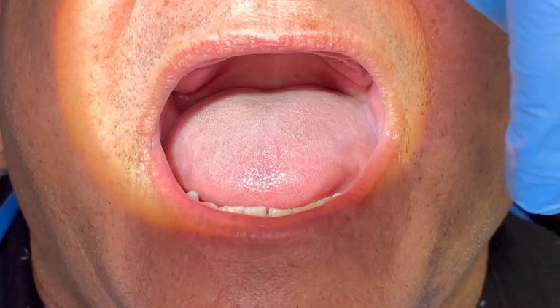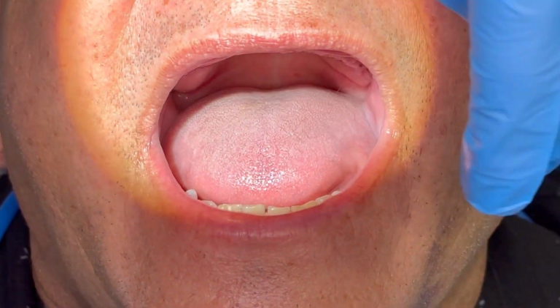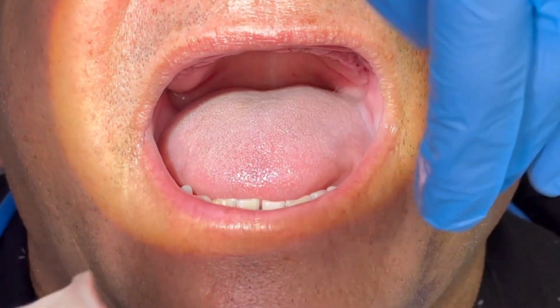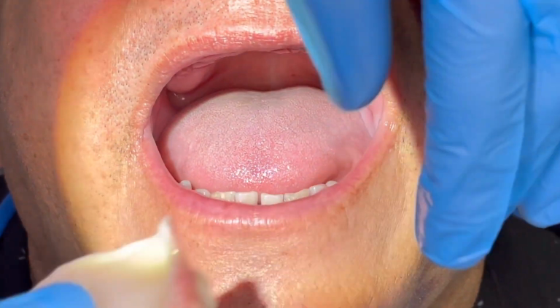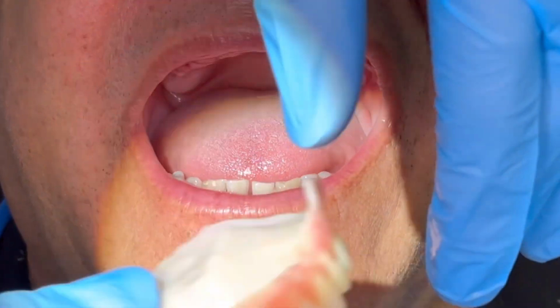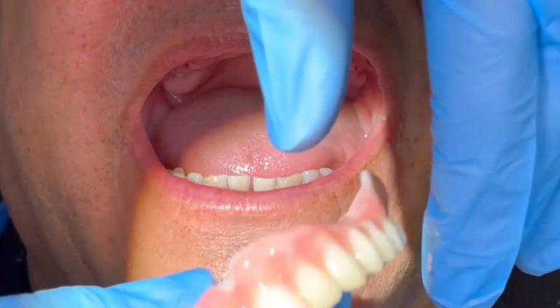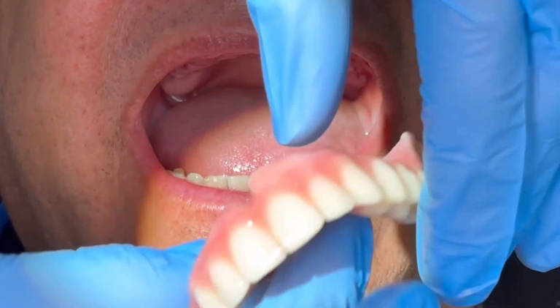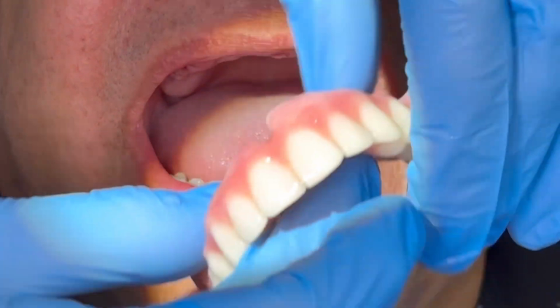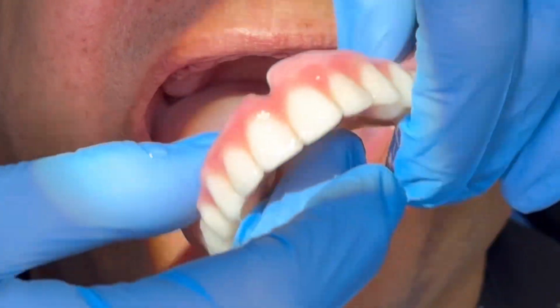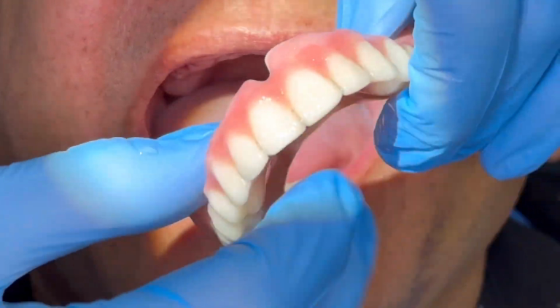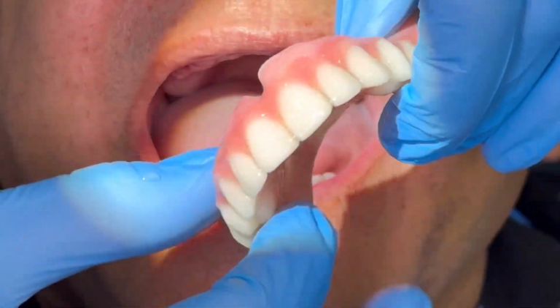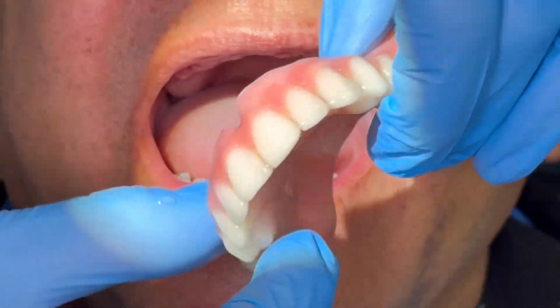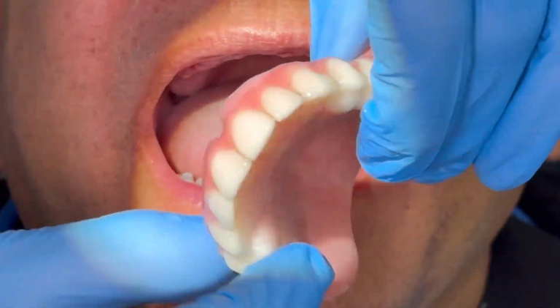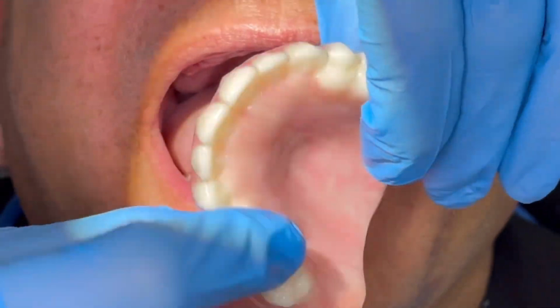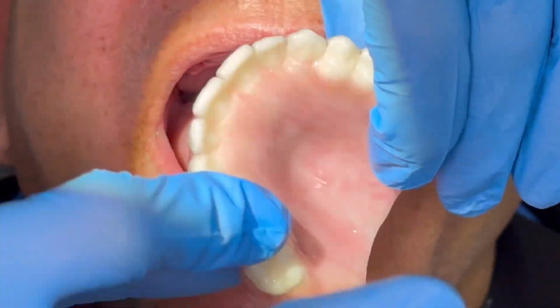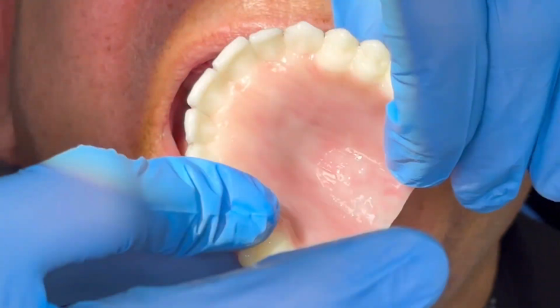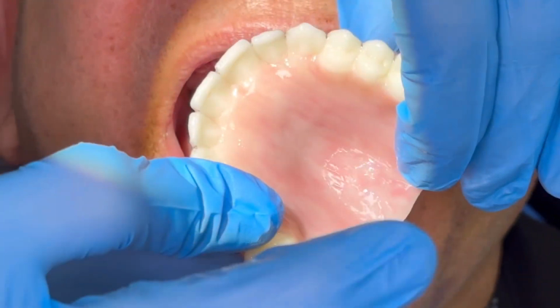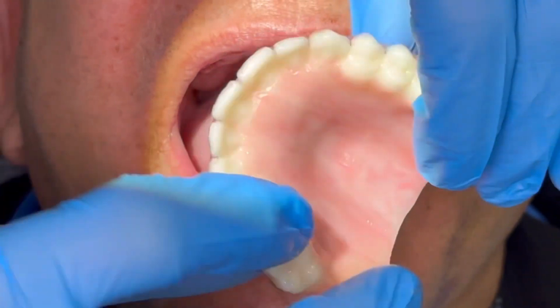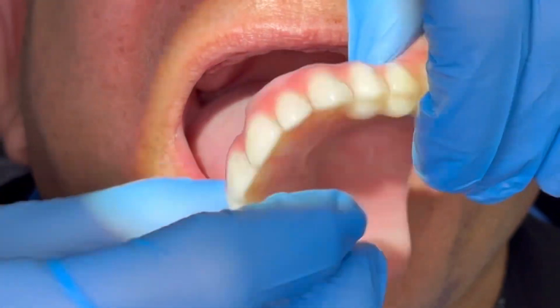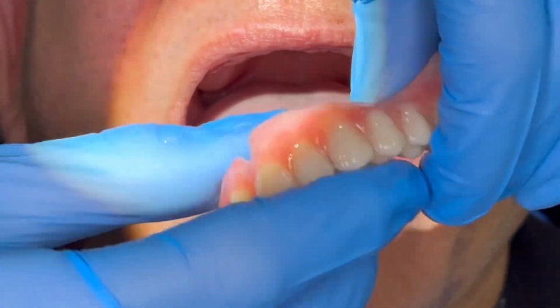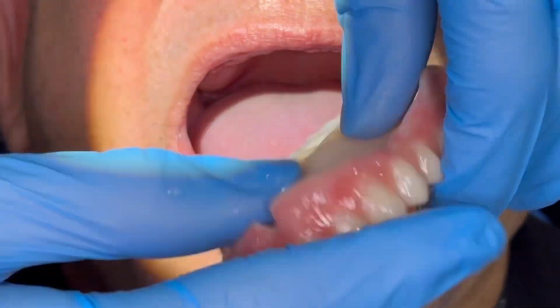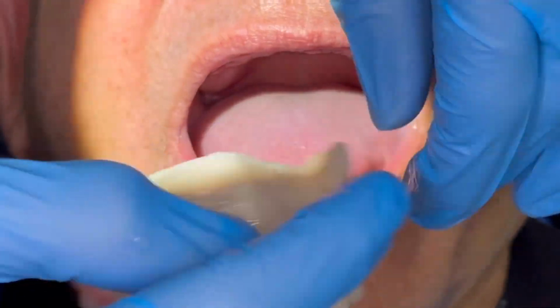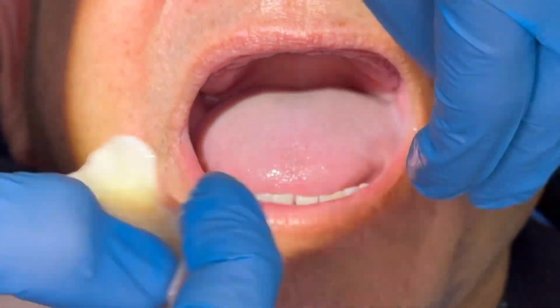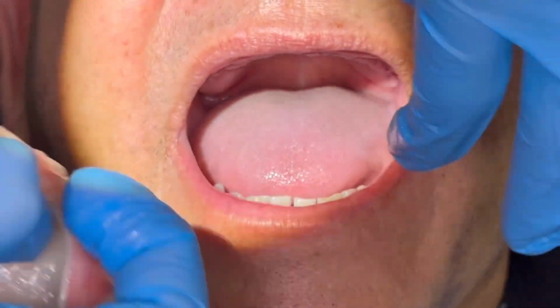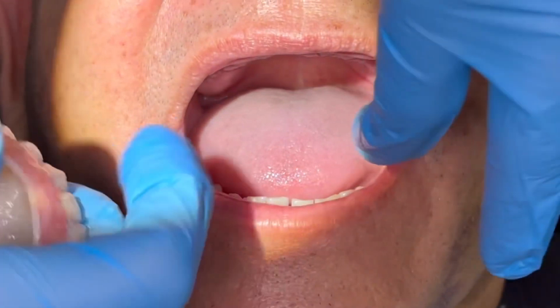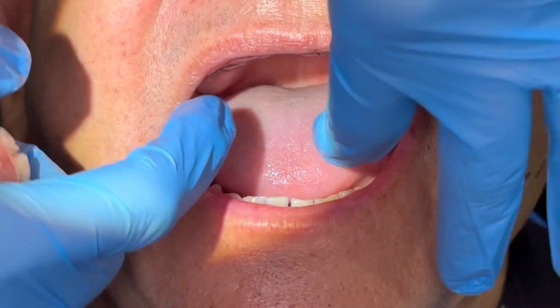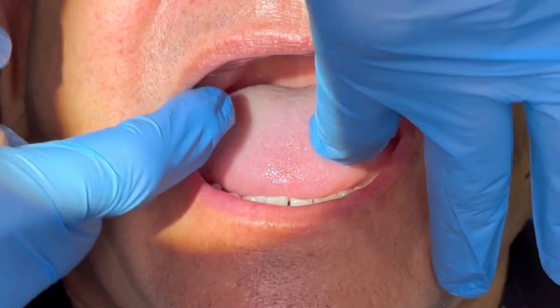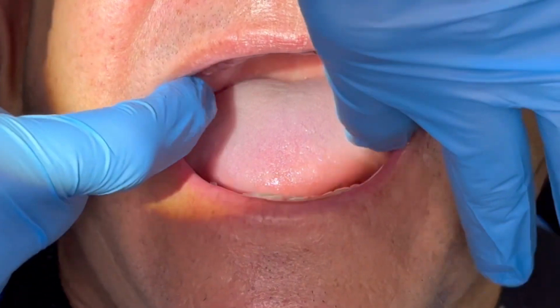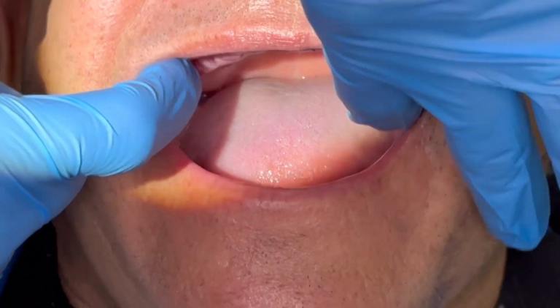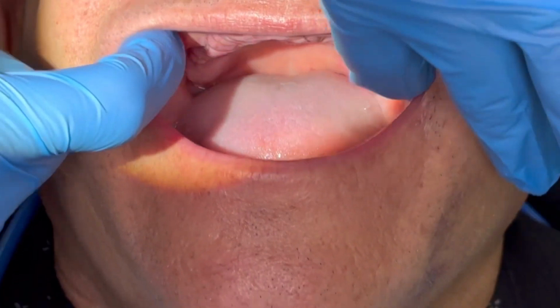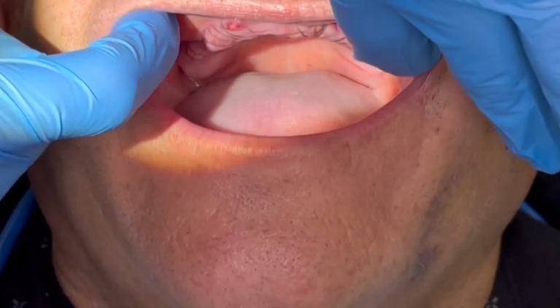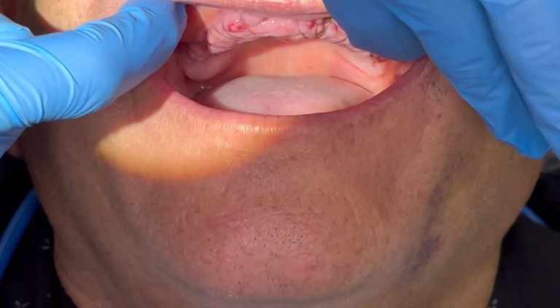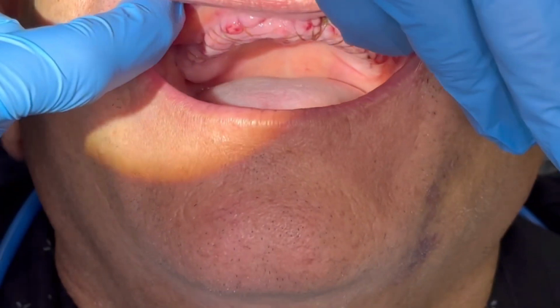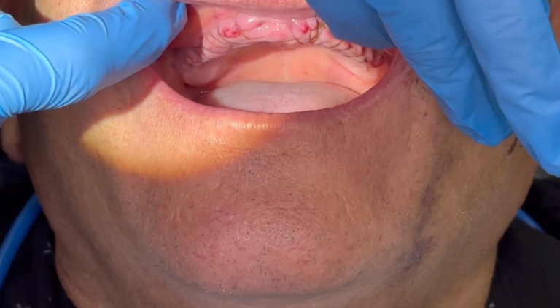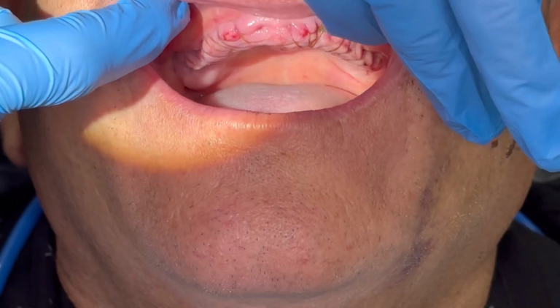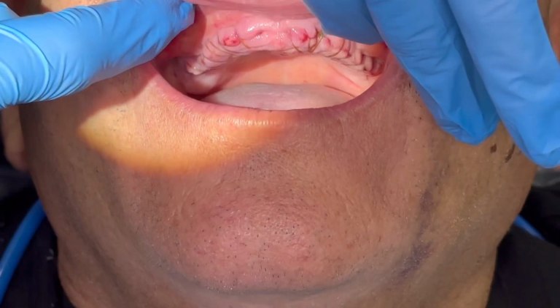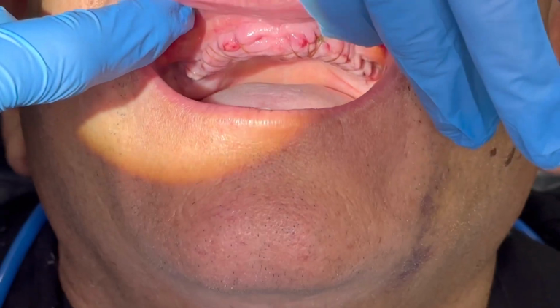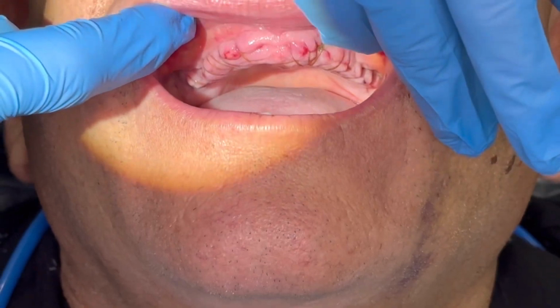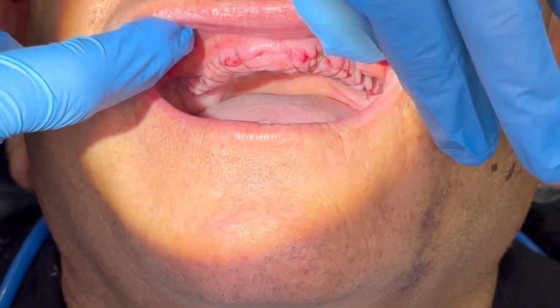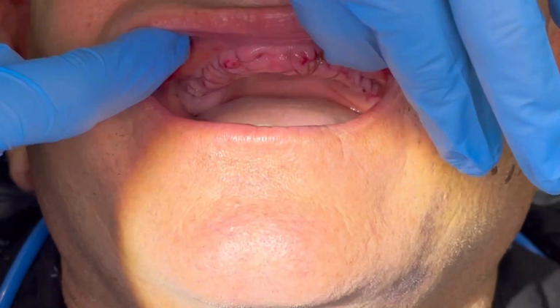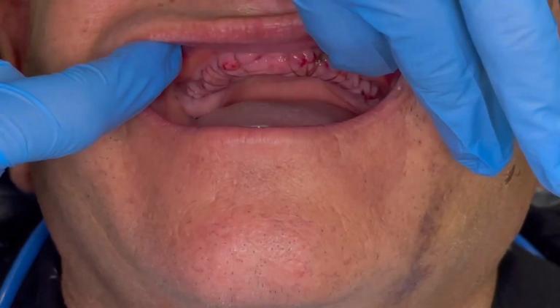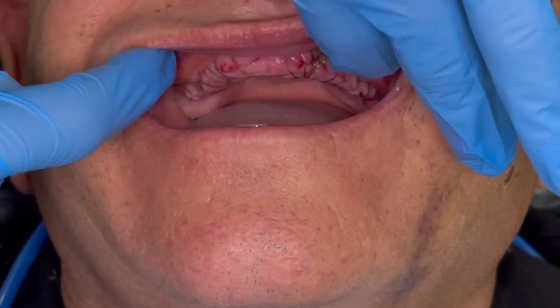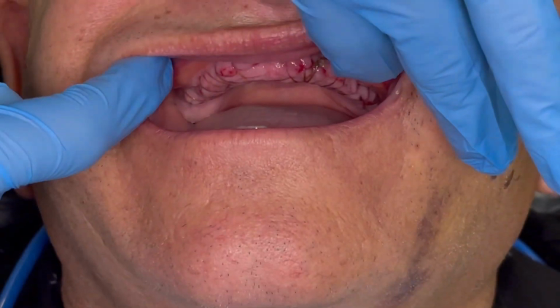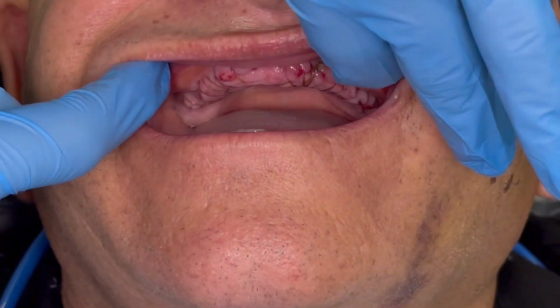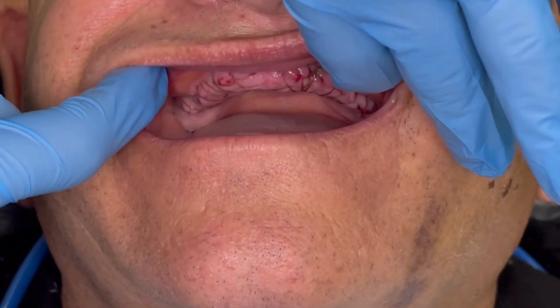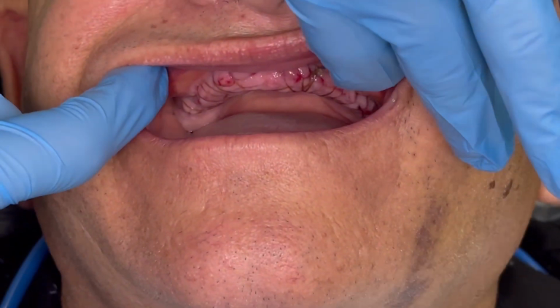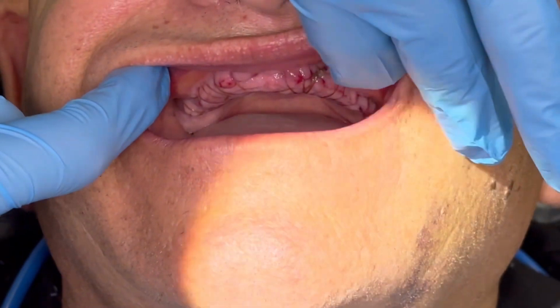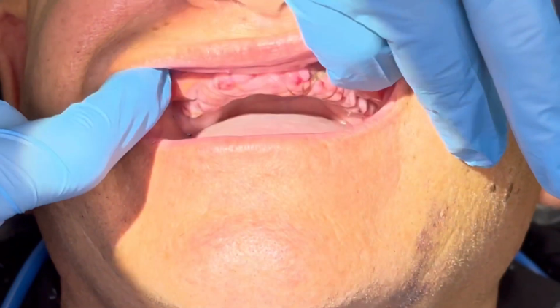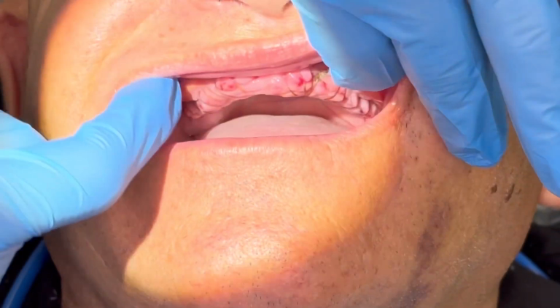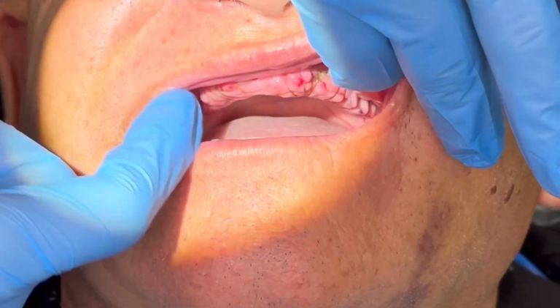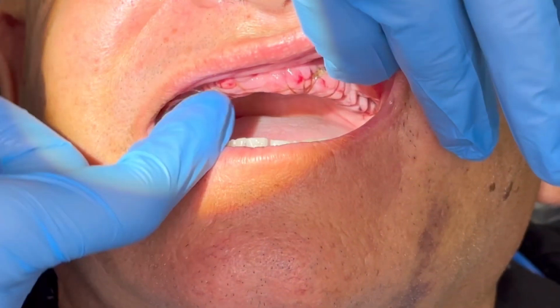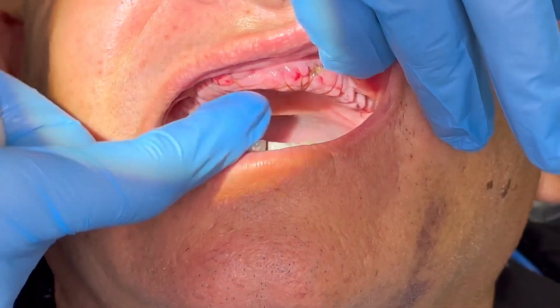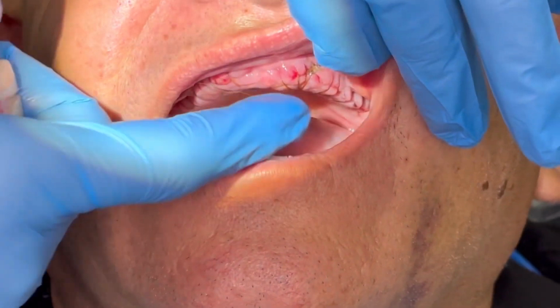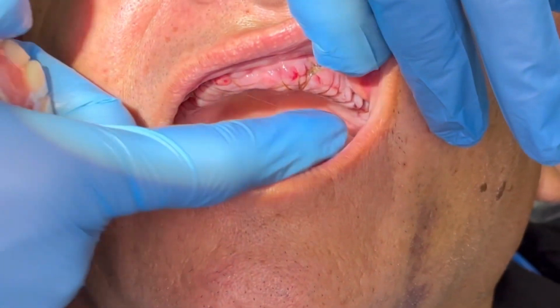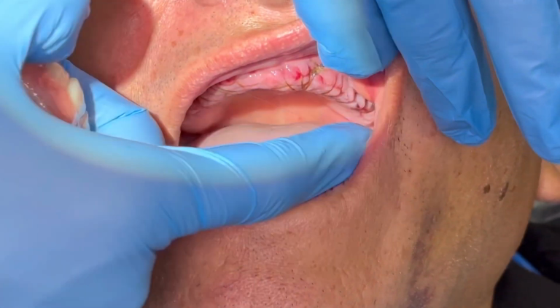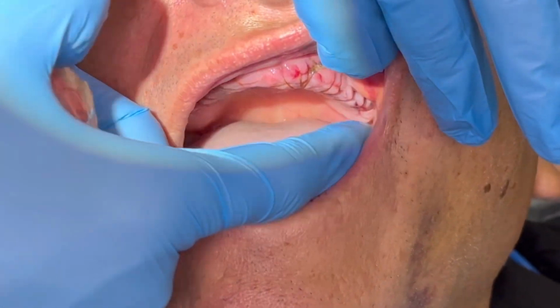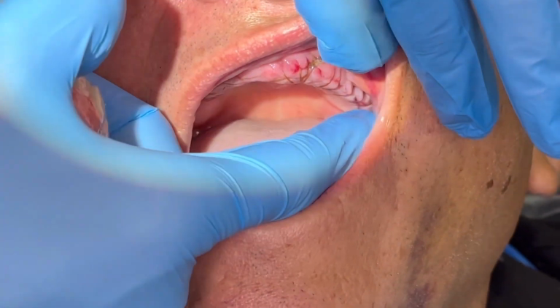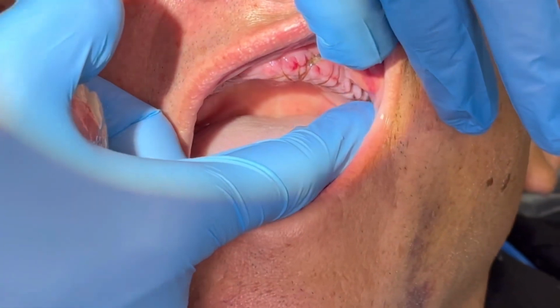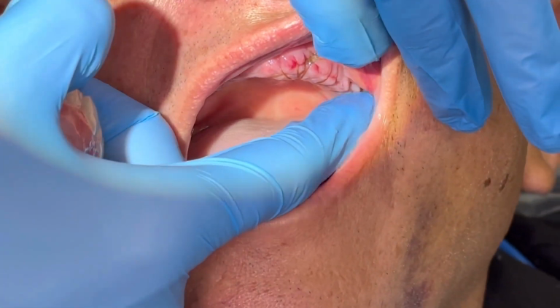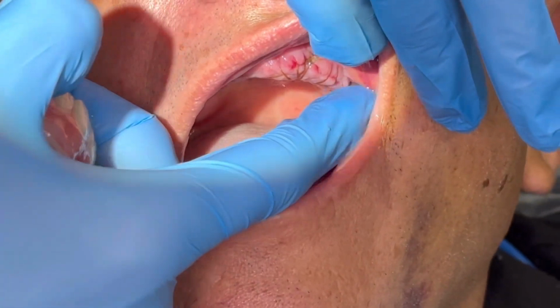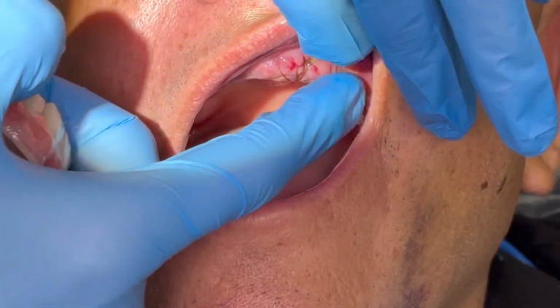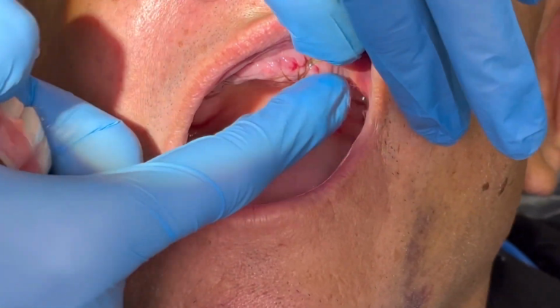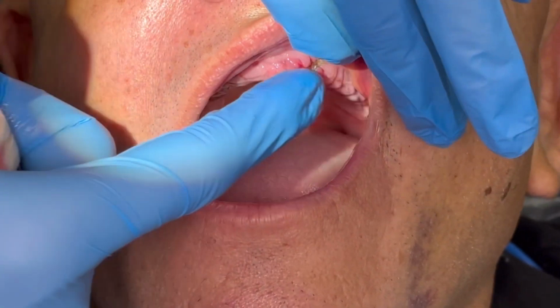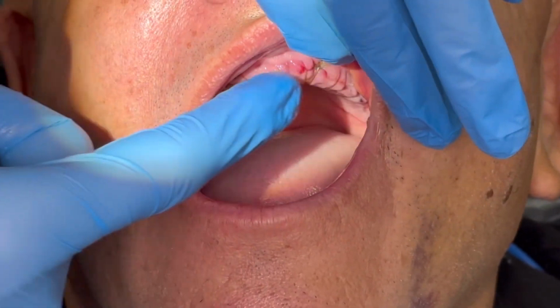This is the patient we saw today. He had an immediate denture placed about a week ago, and you can see that he is healing well.